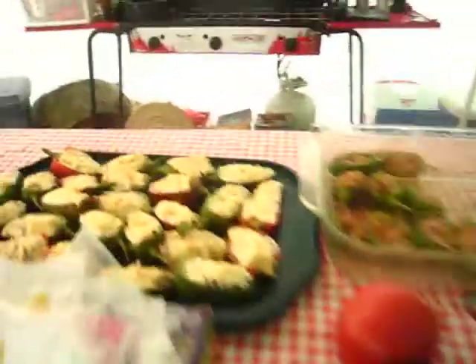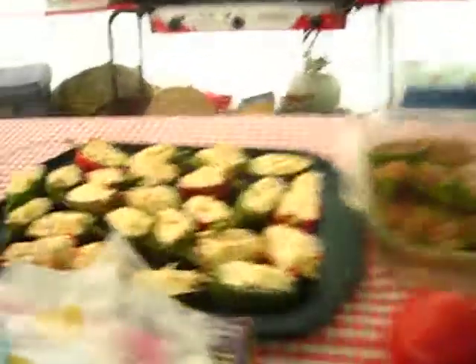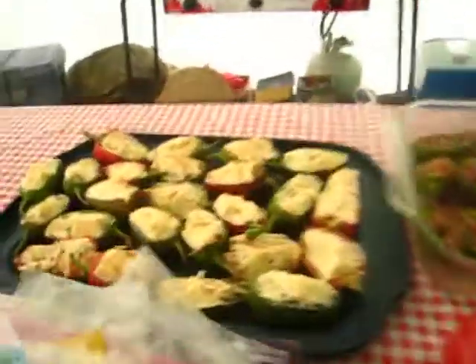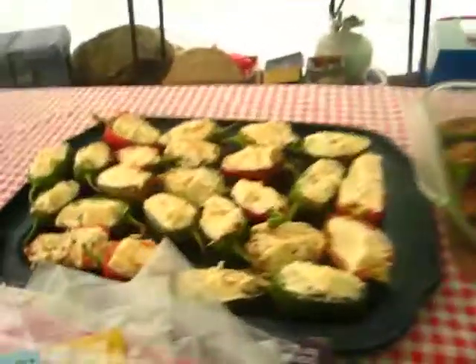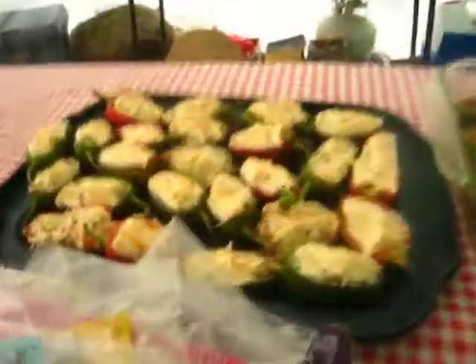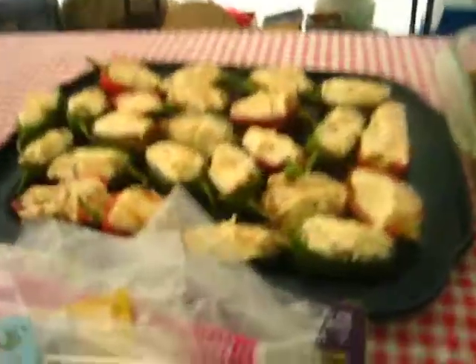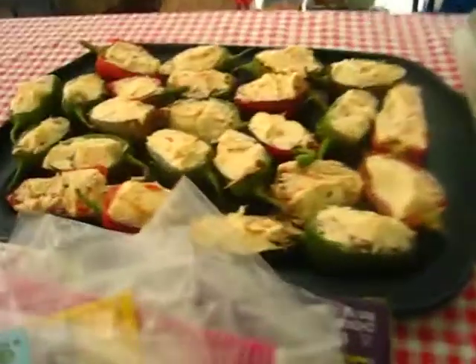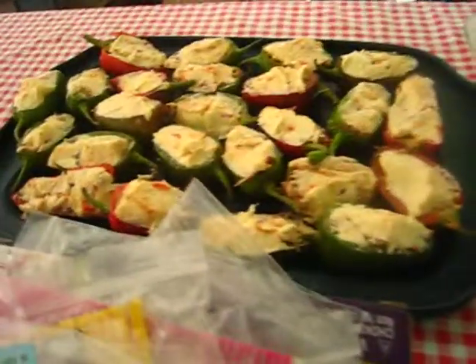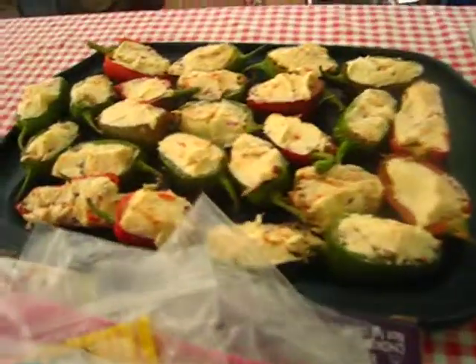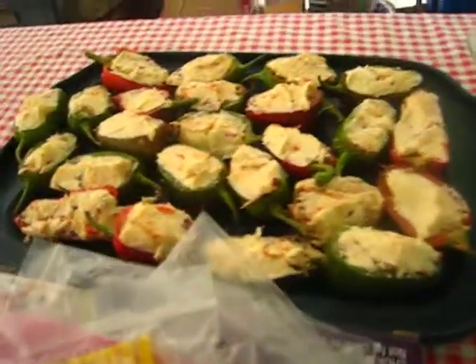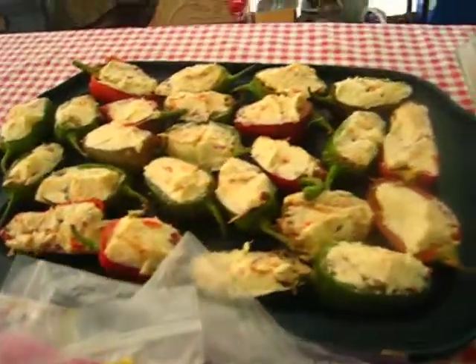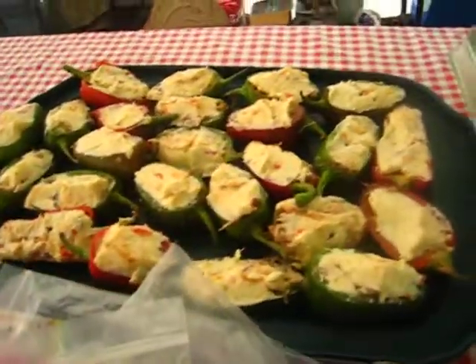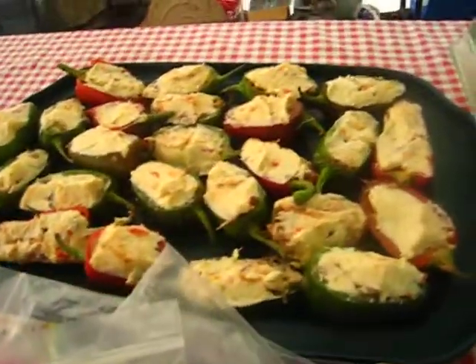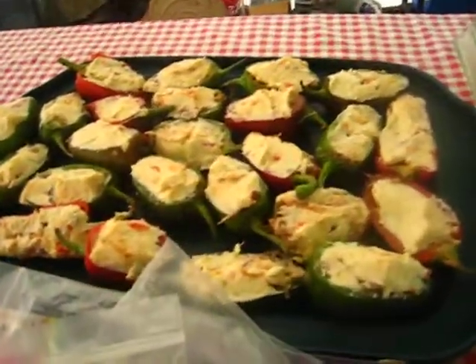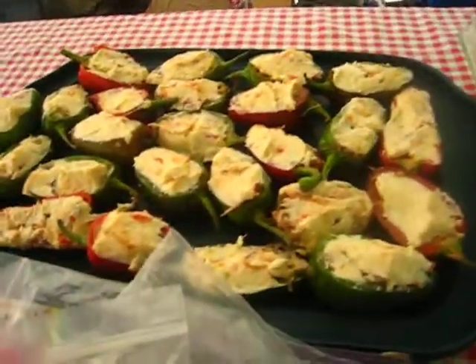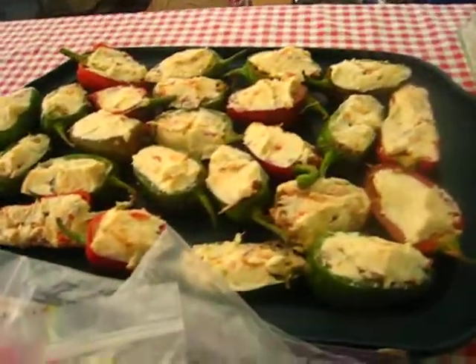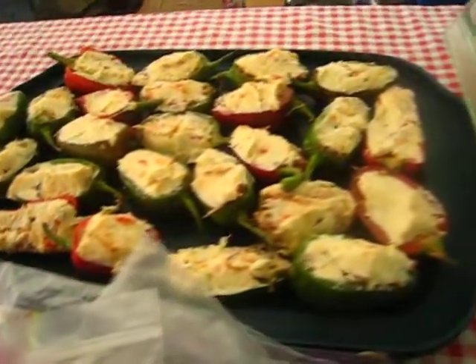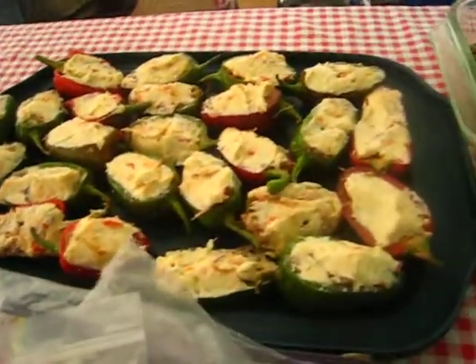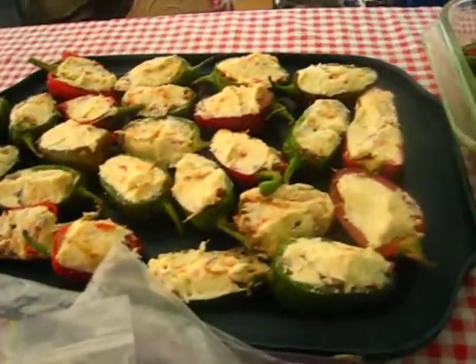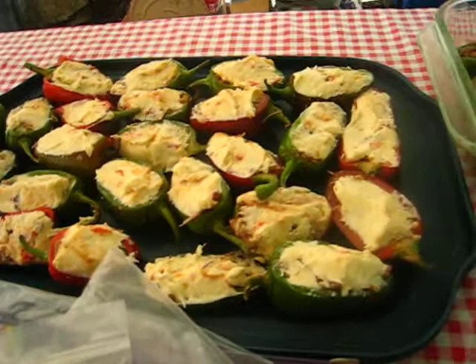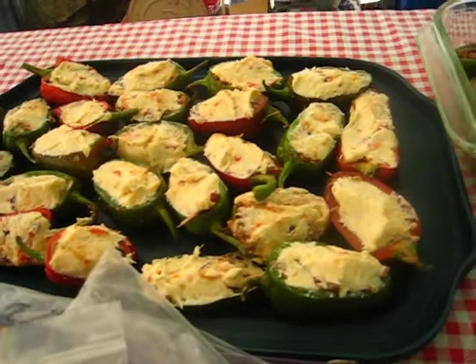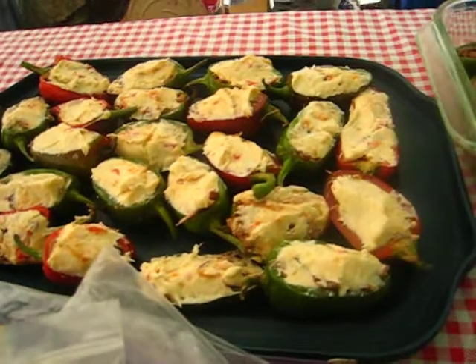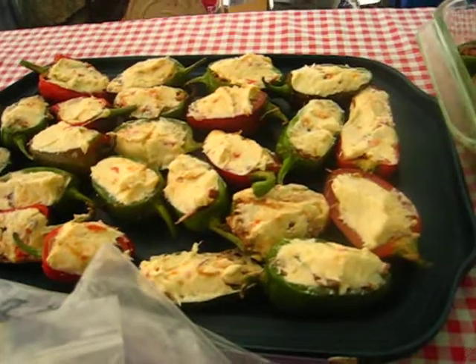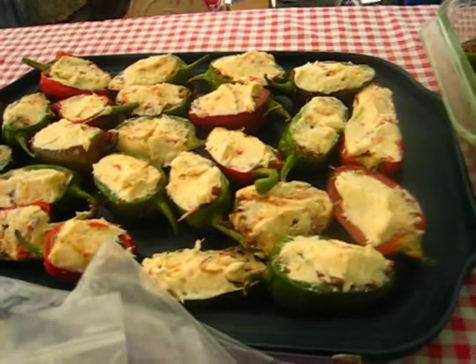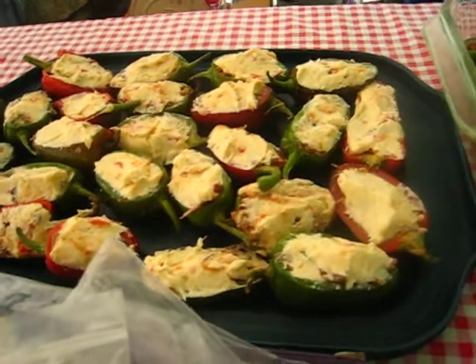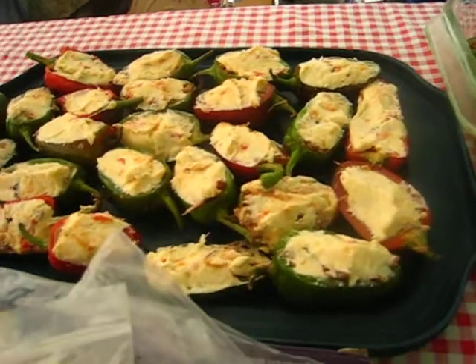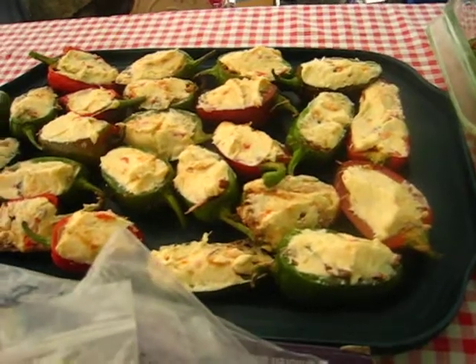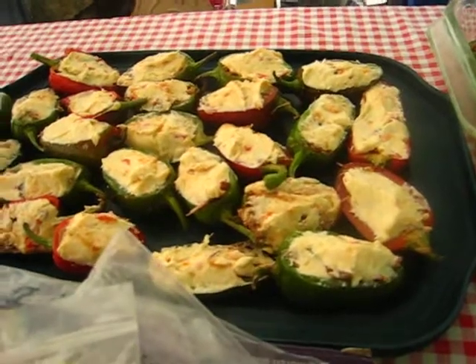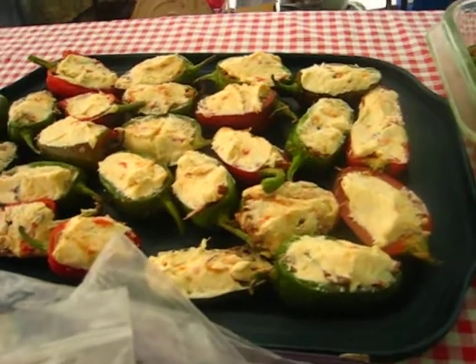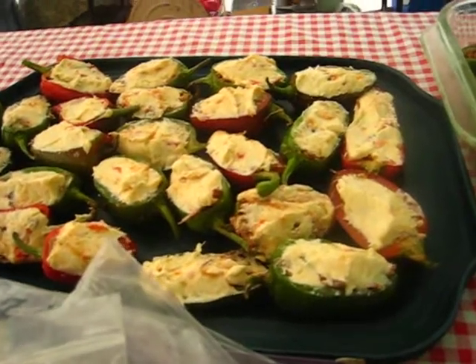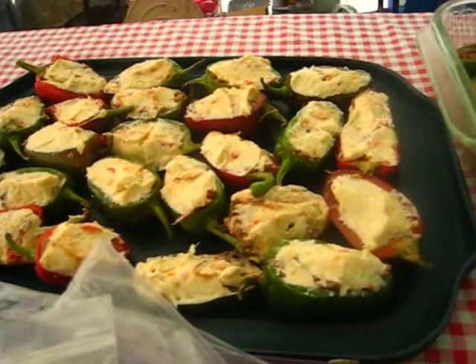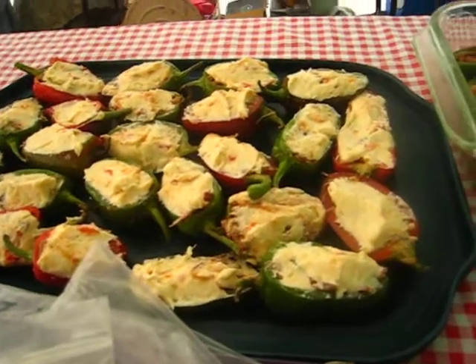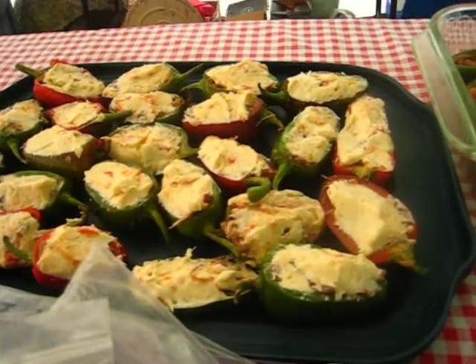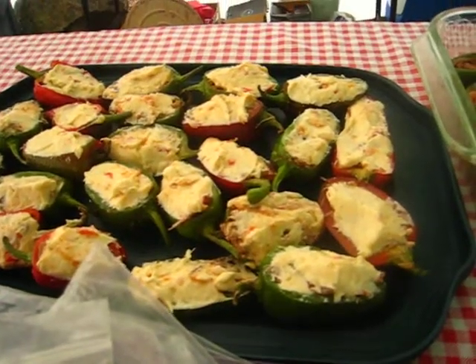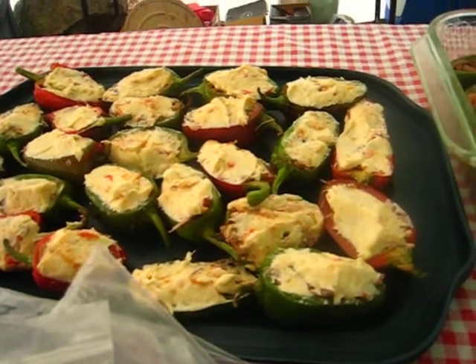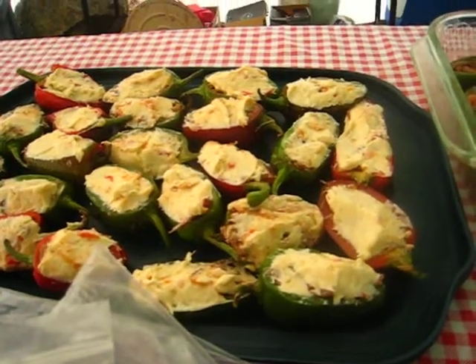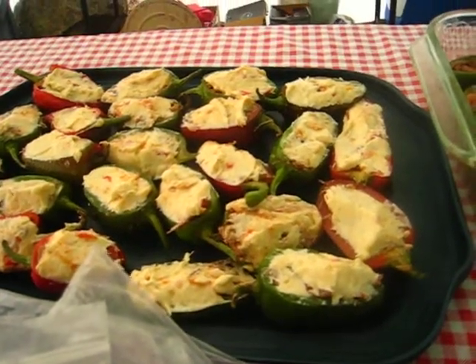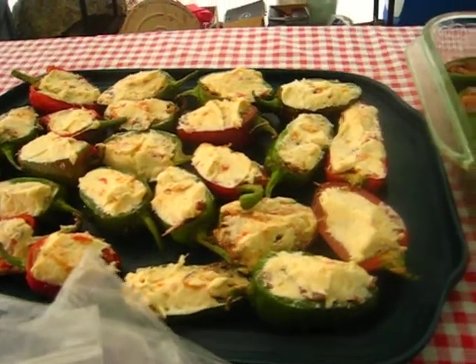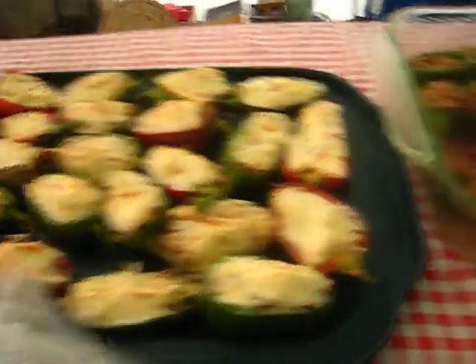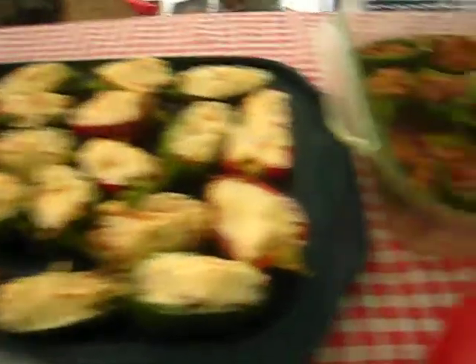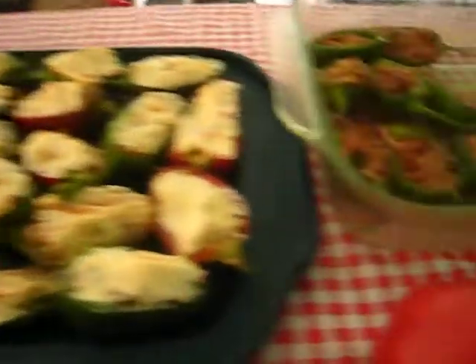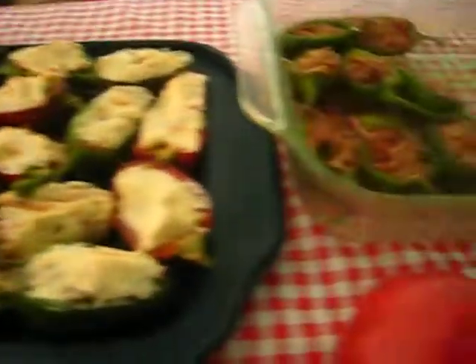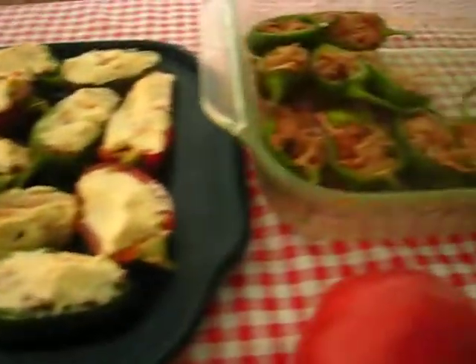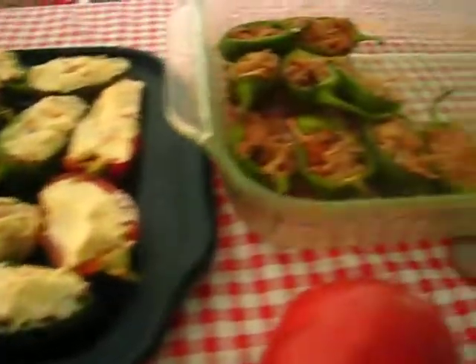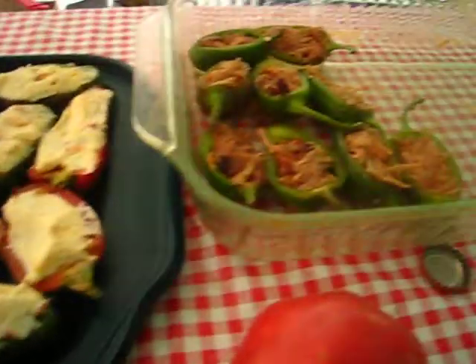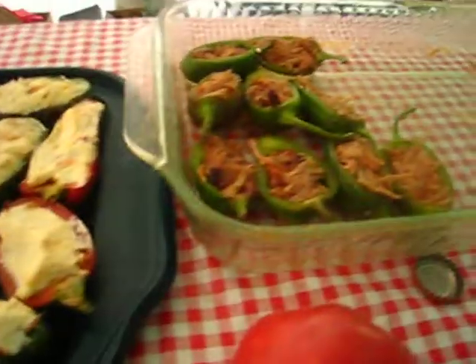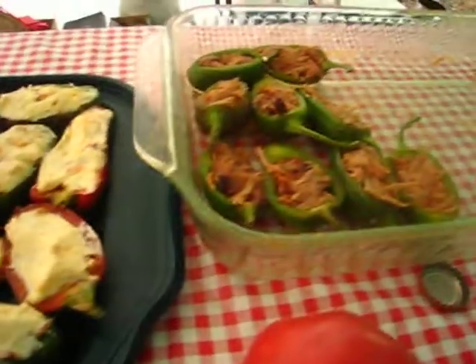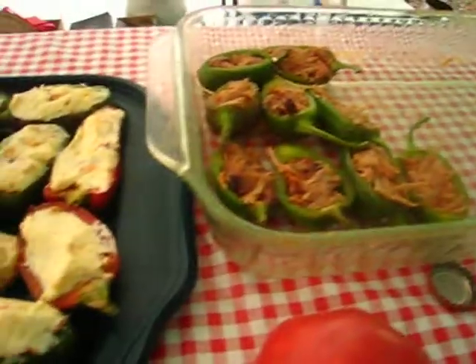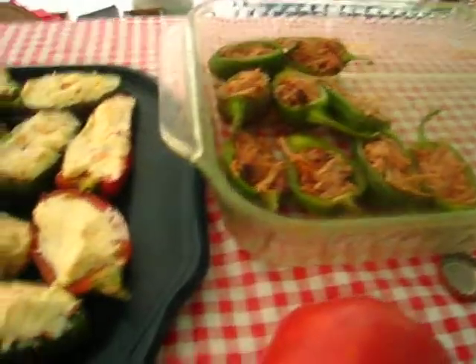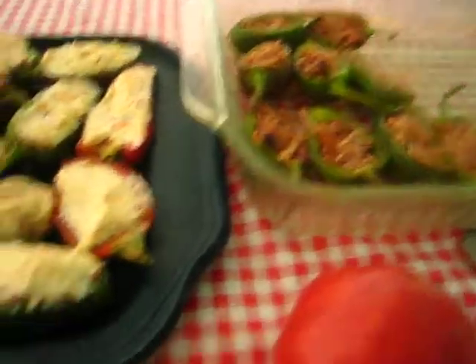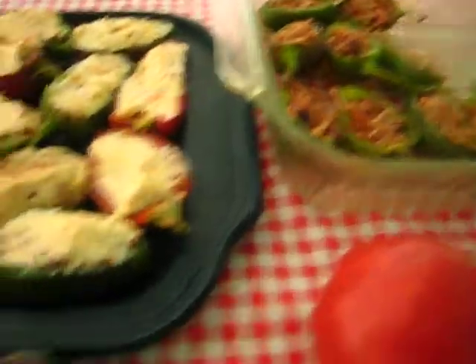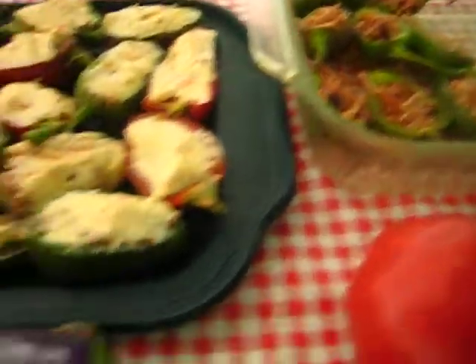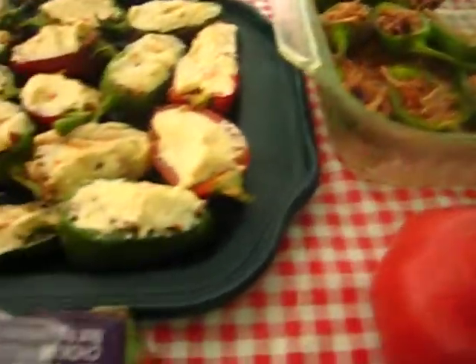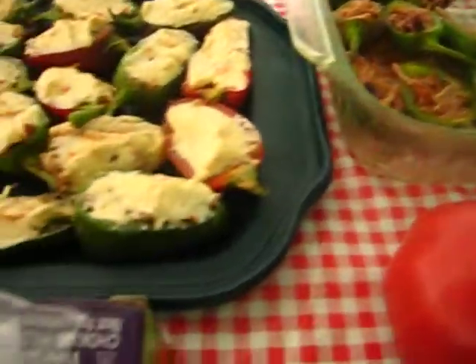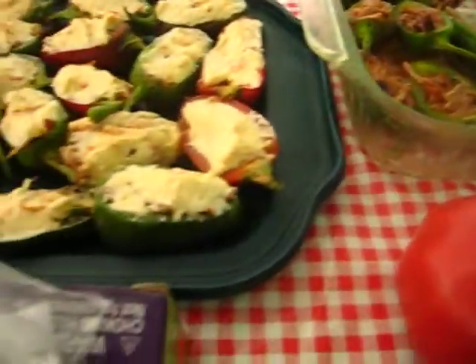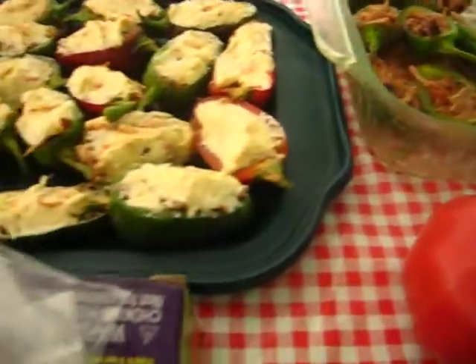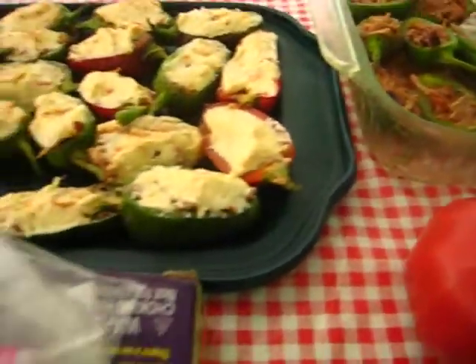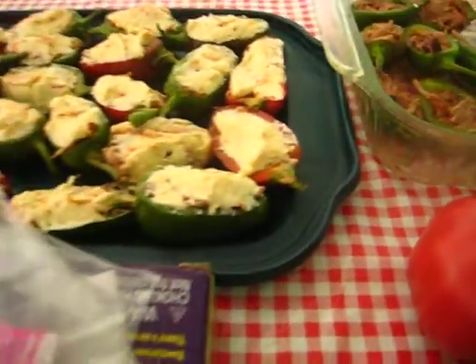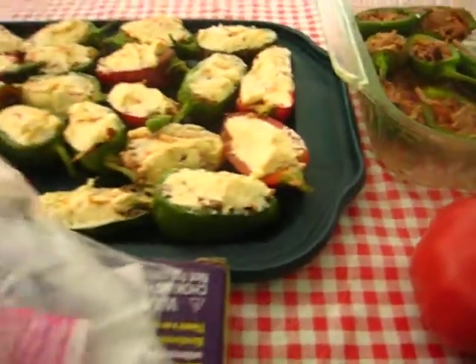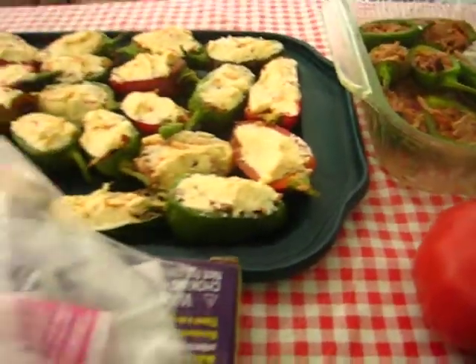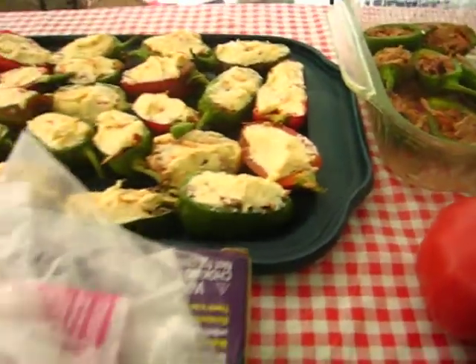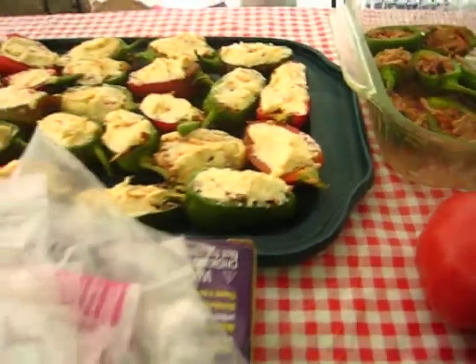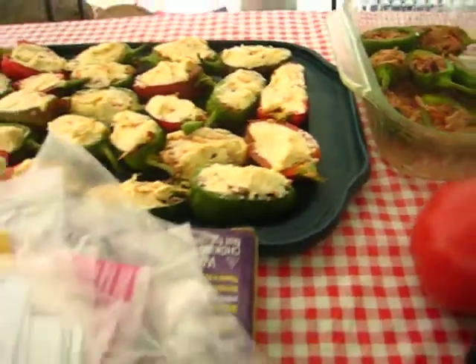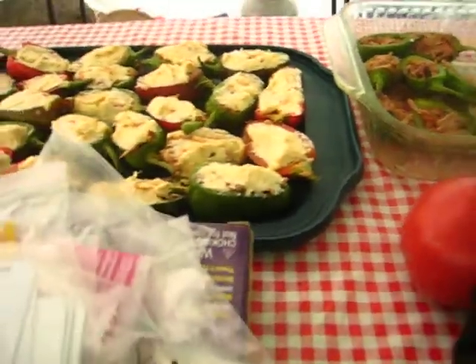The ABTs — cream cheese, habanero jelly, and pulled pork — stuffed into our jalapeños.